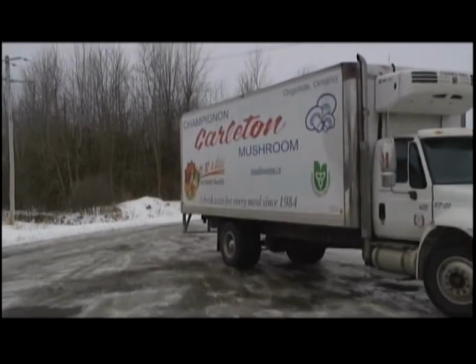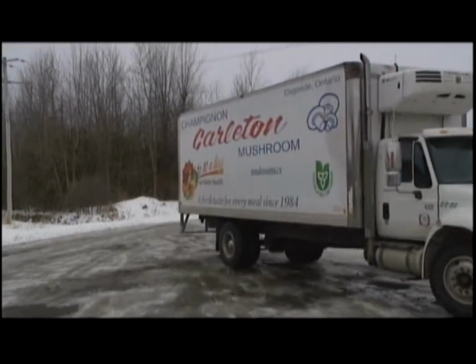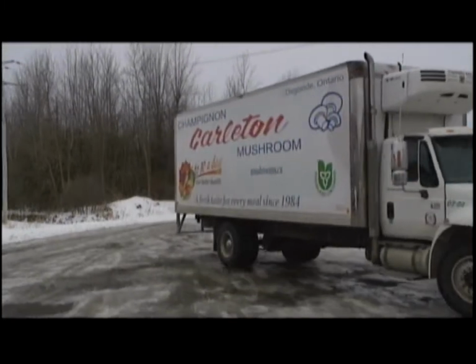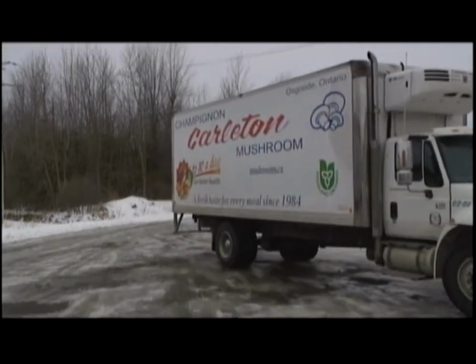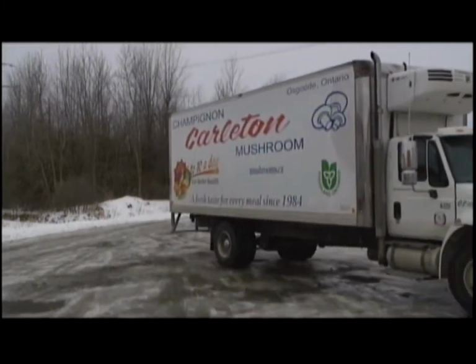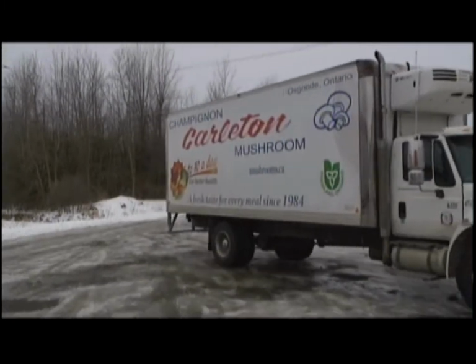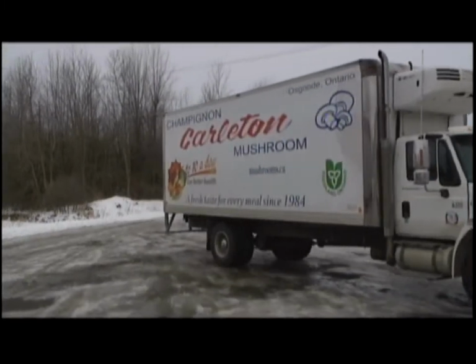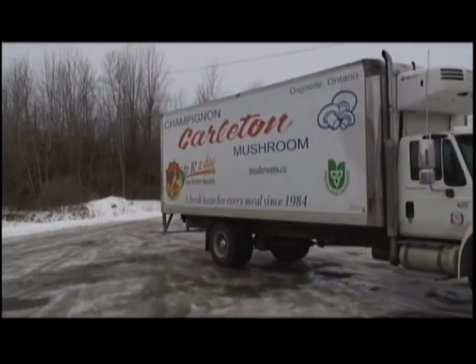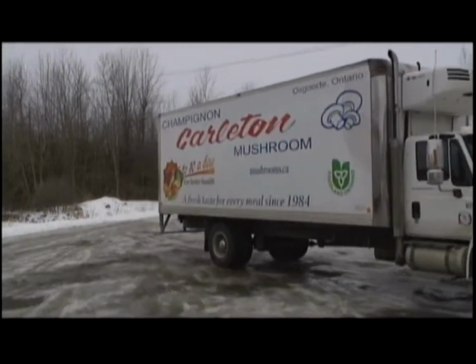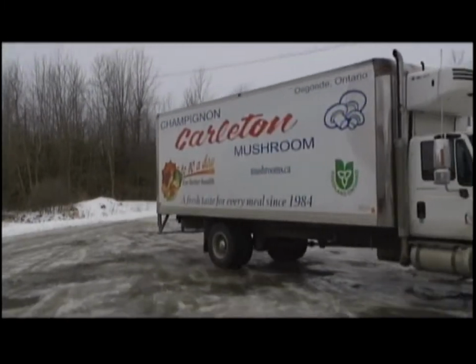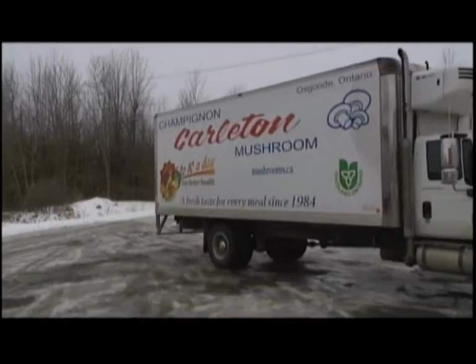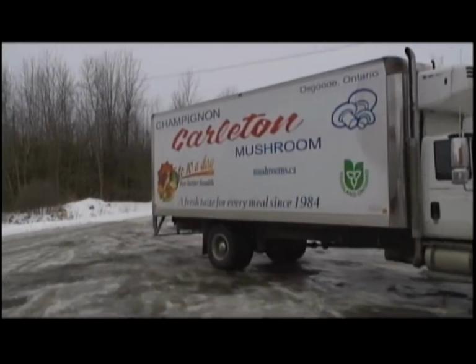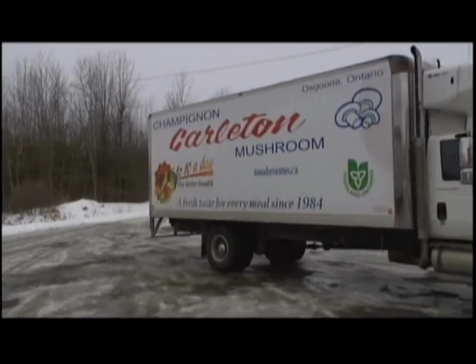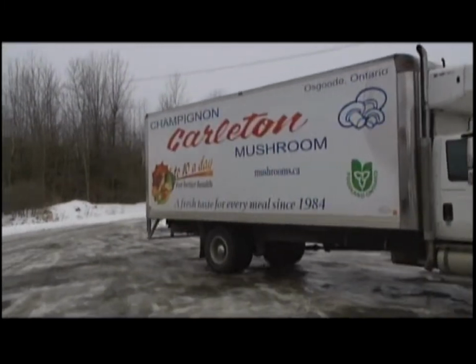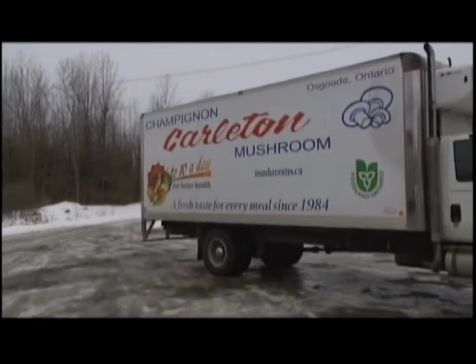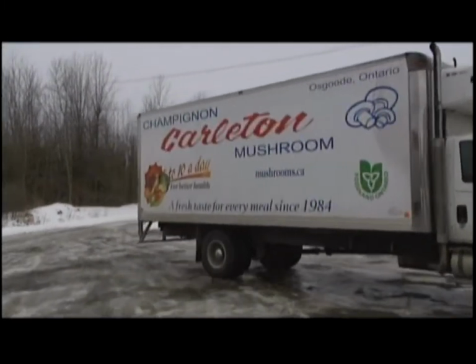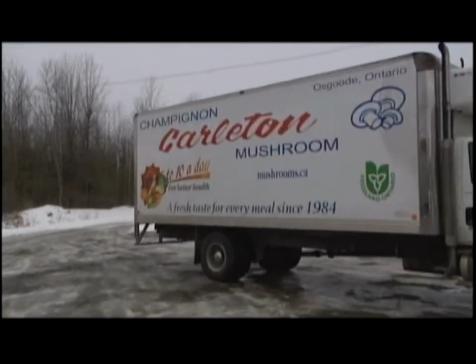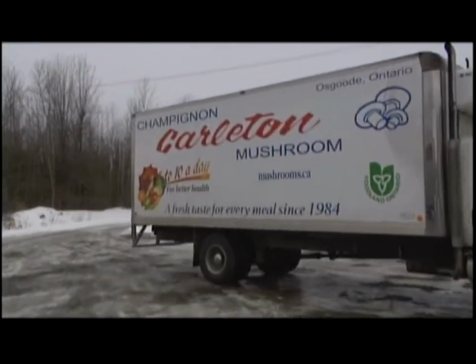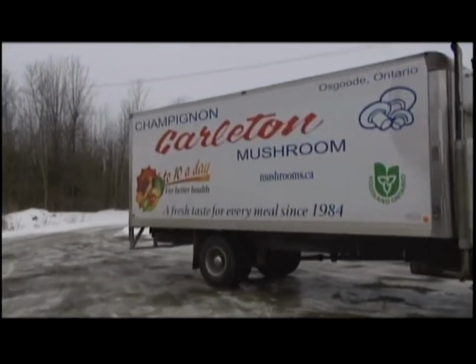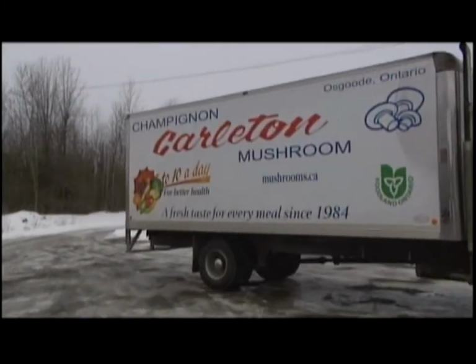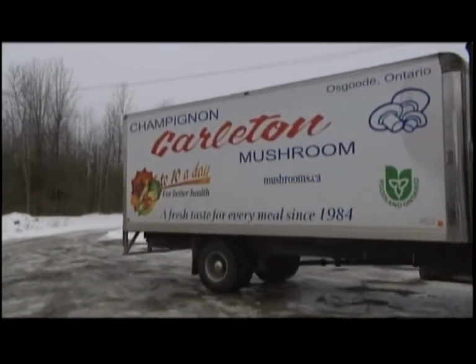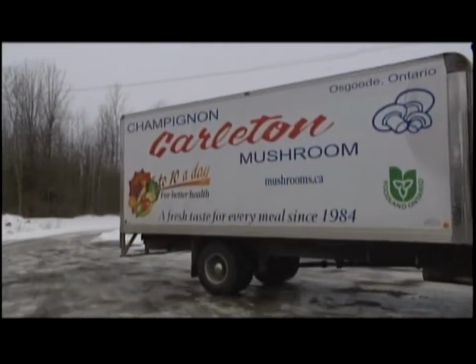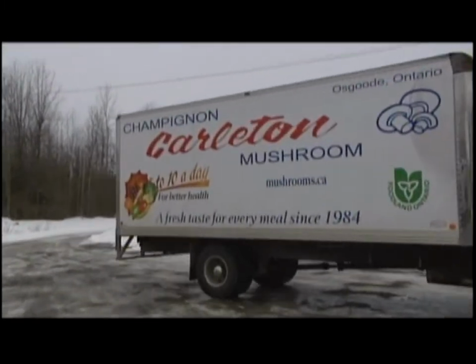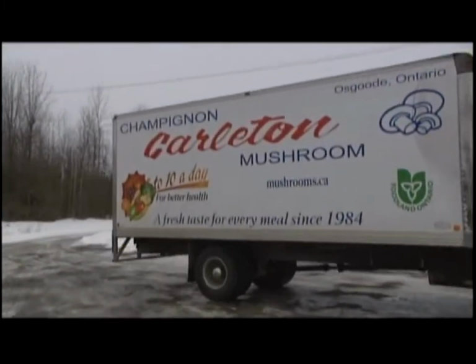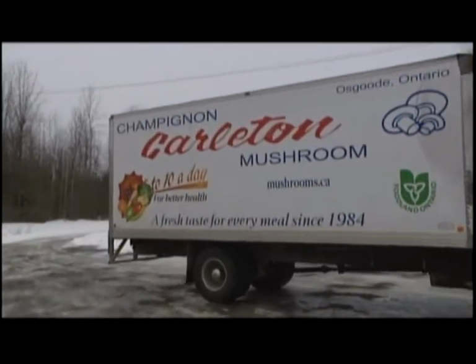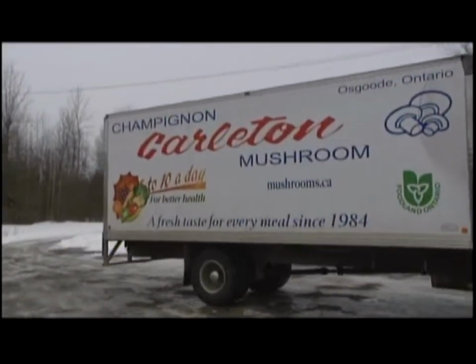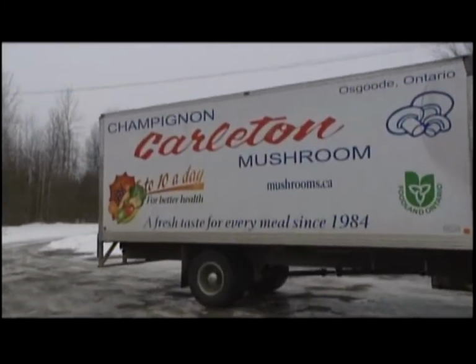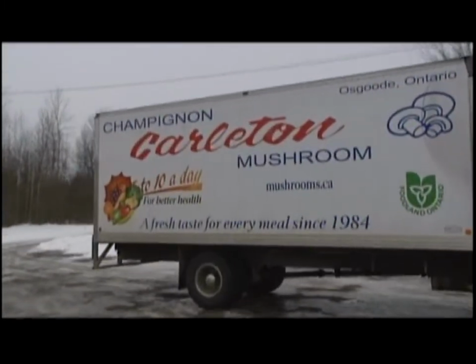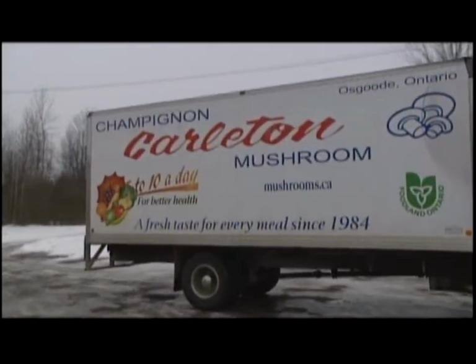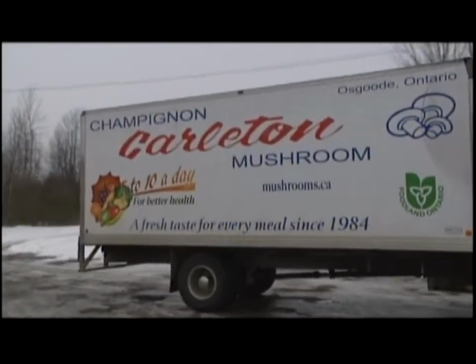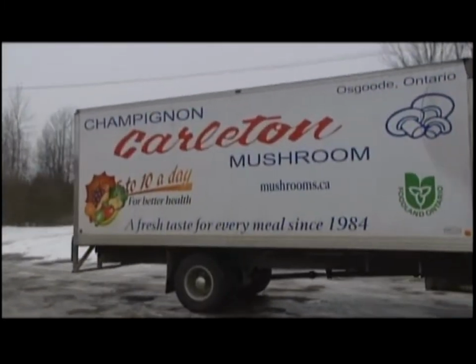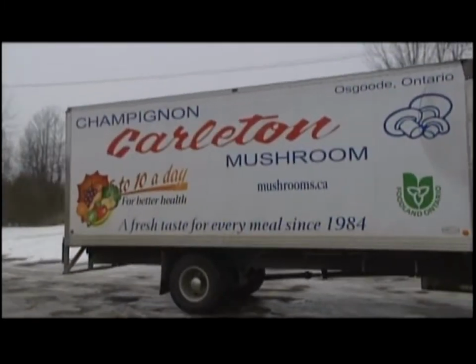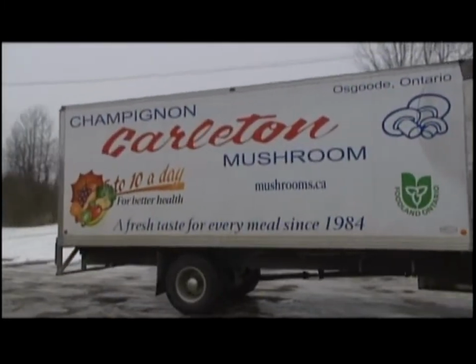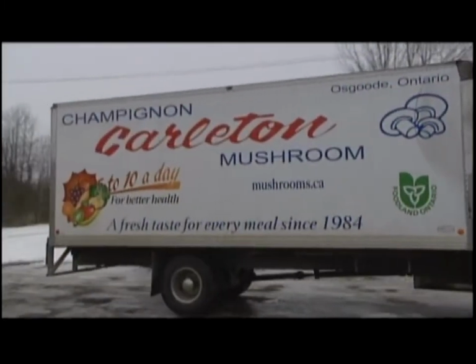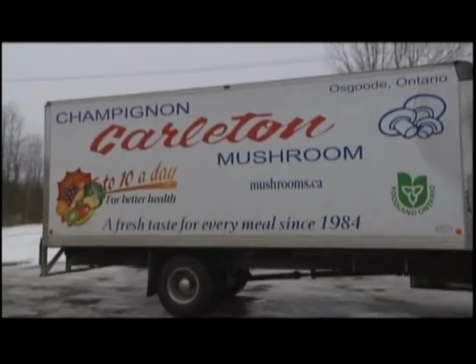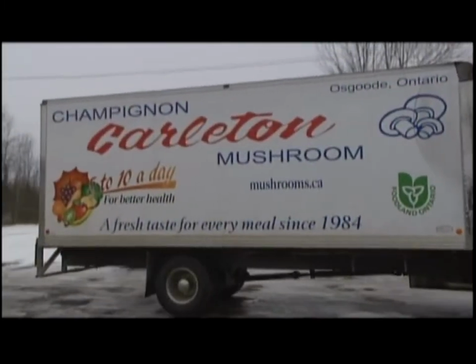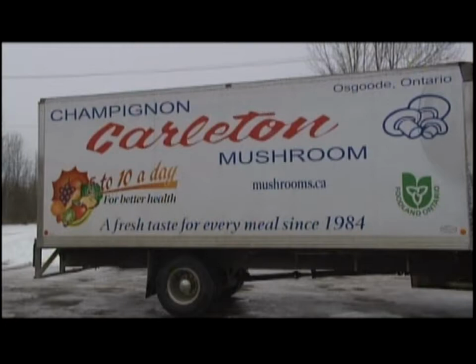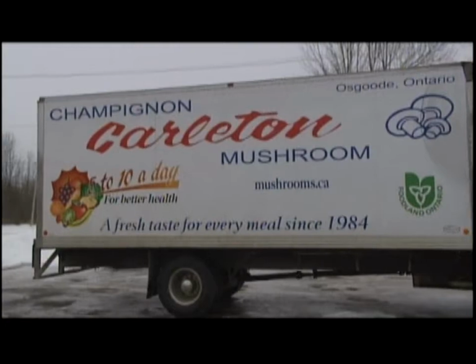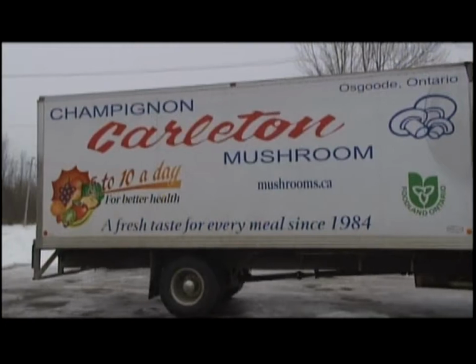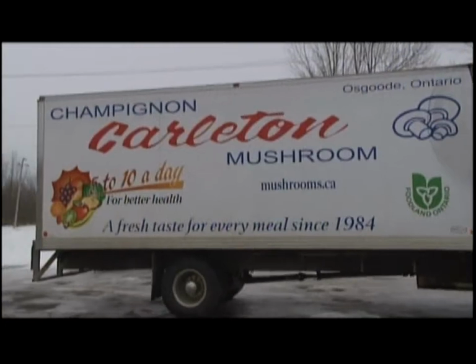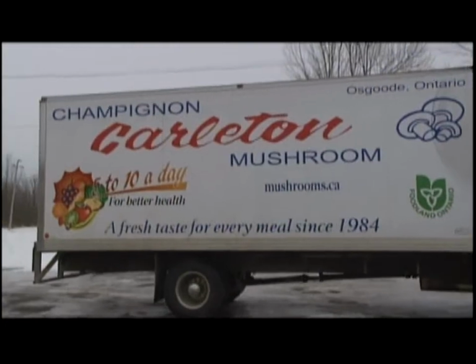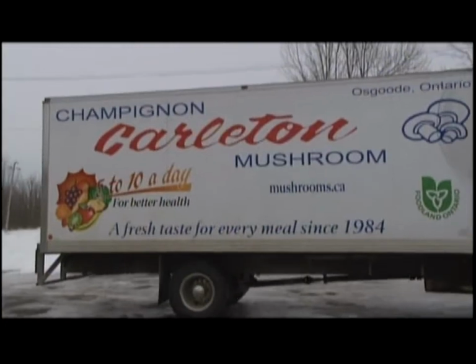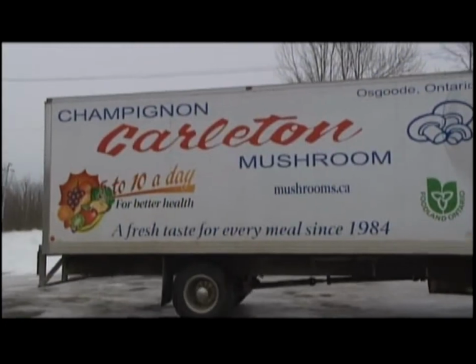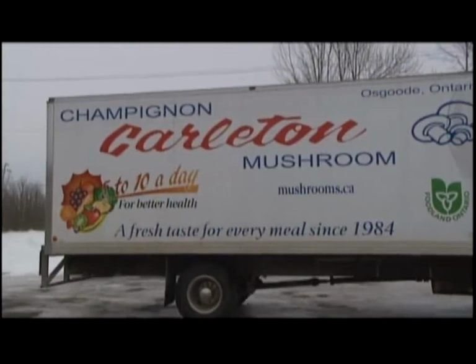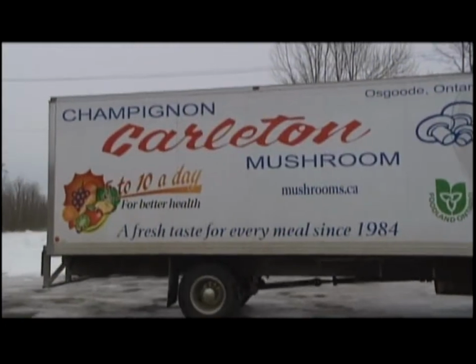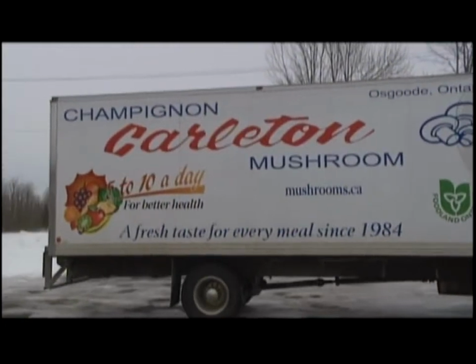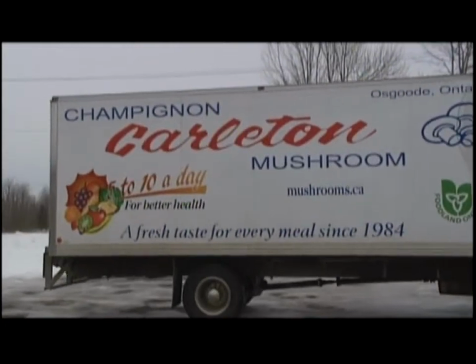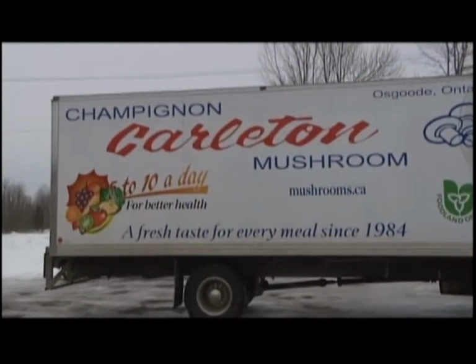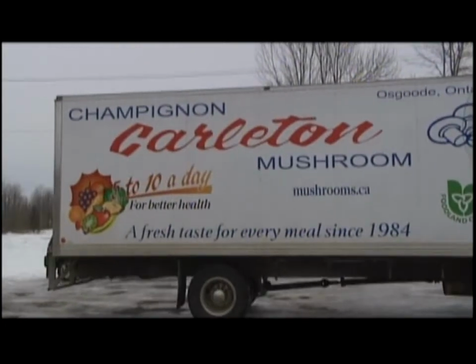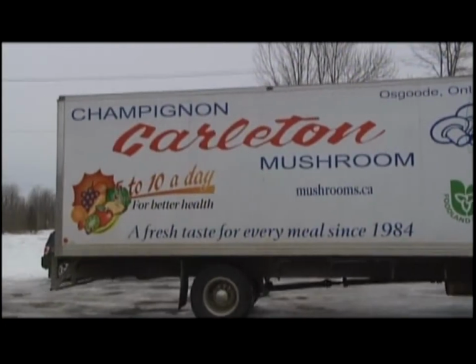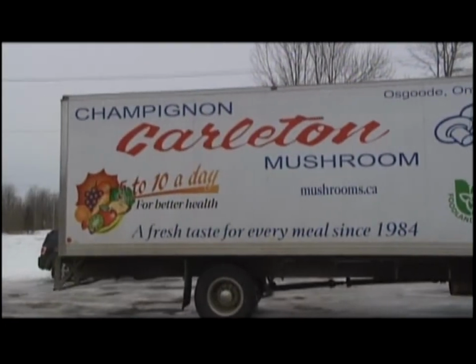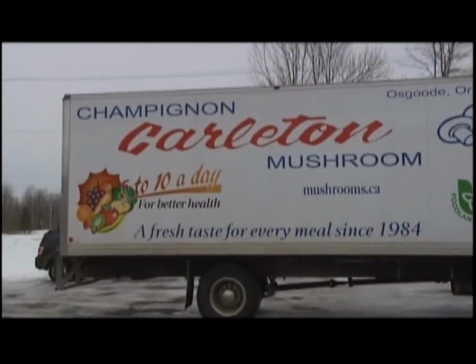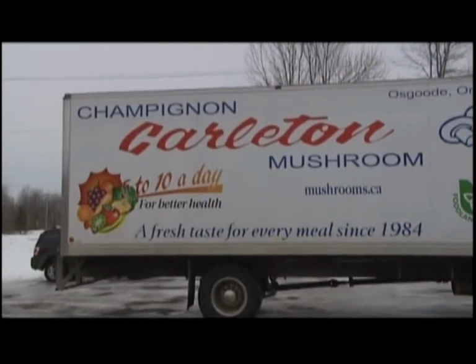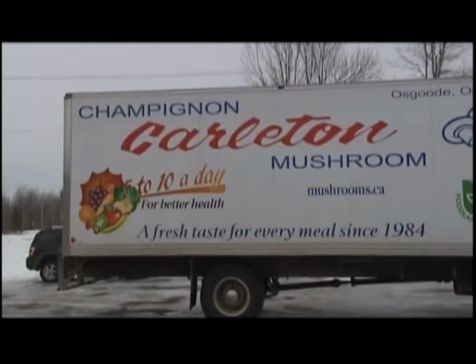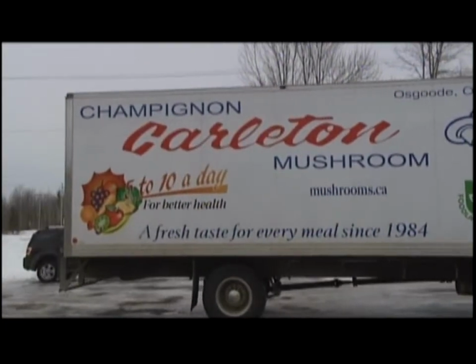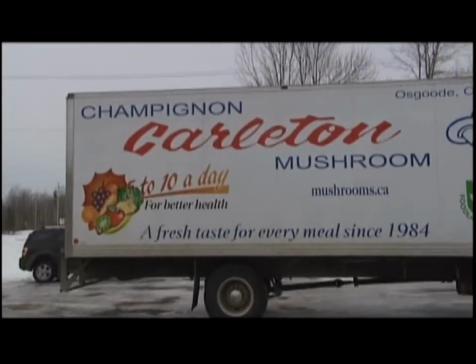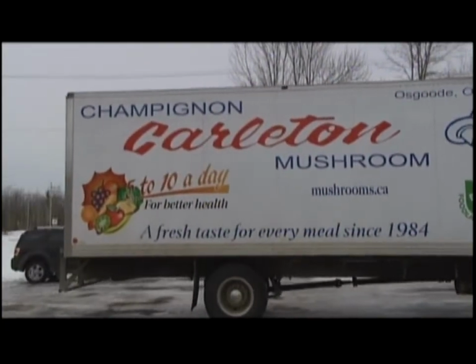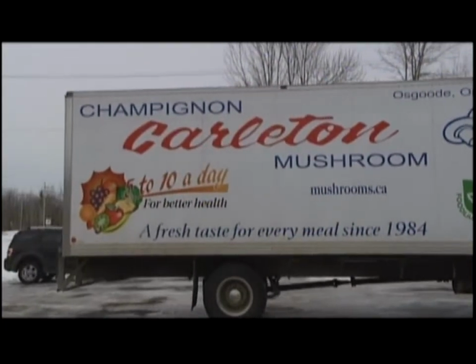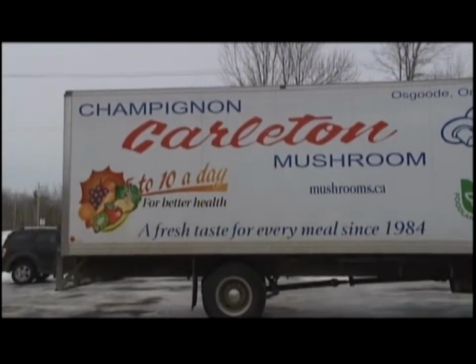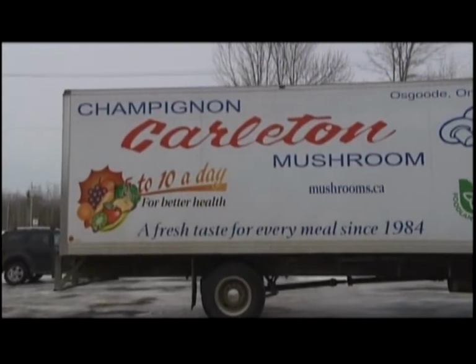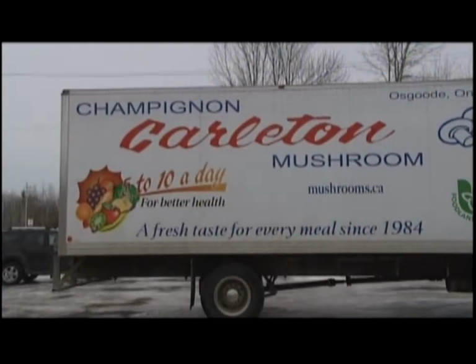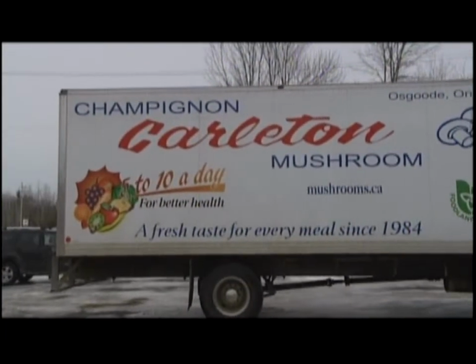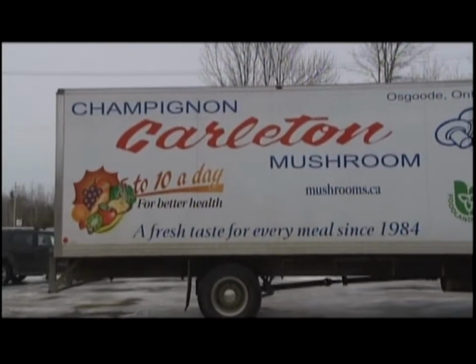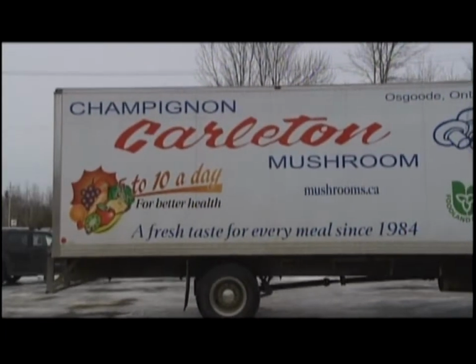Located in Osgoode, Carleton Mushroom Farms is a family-run business that has been serving eastern Ontario for a number of years.